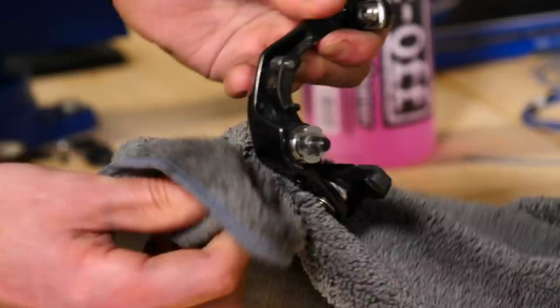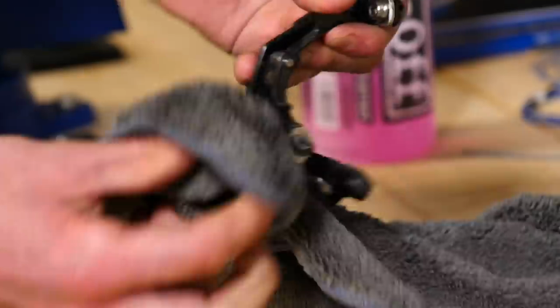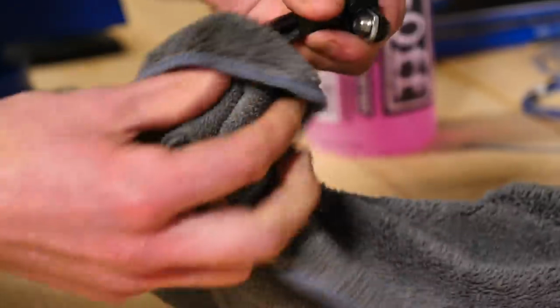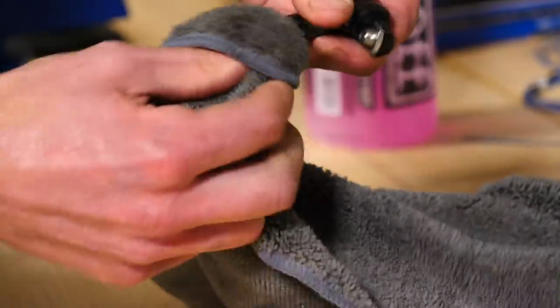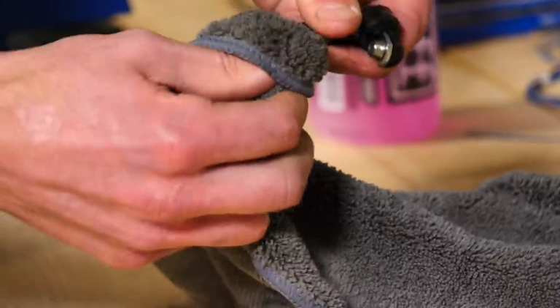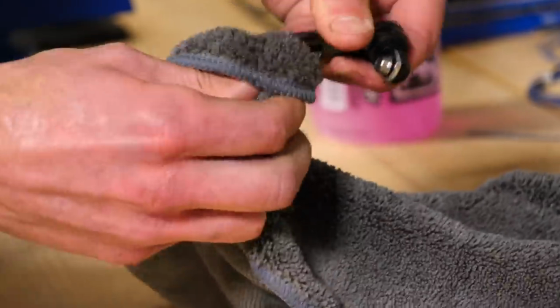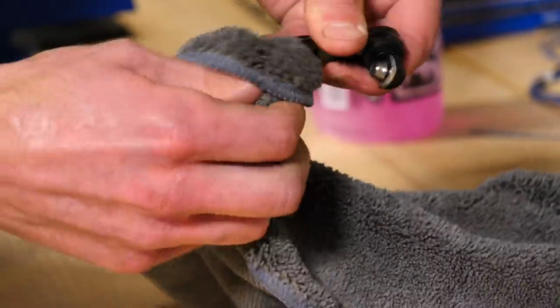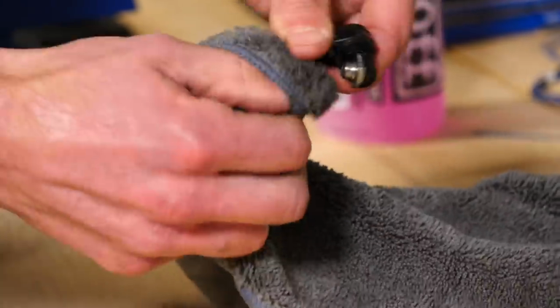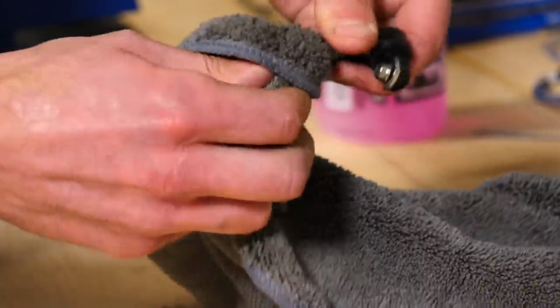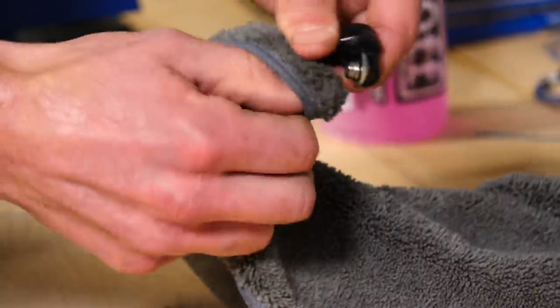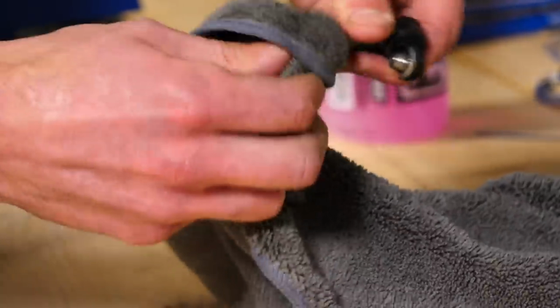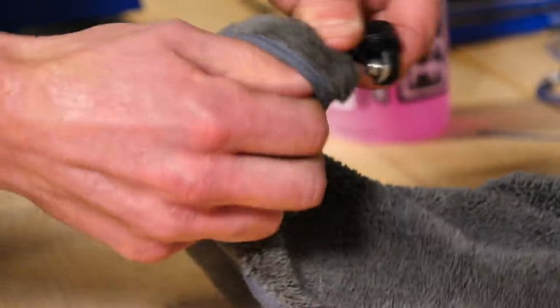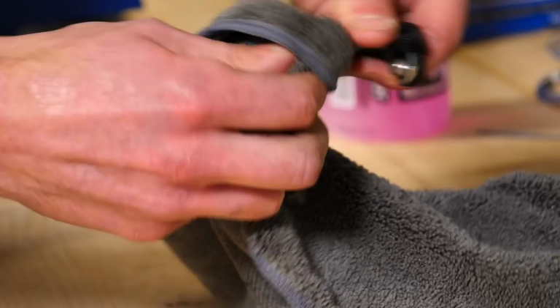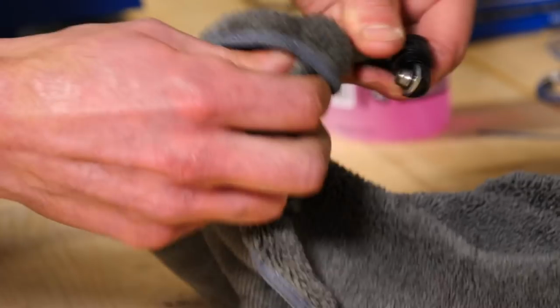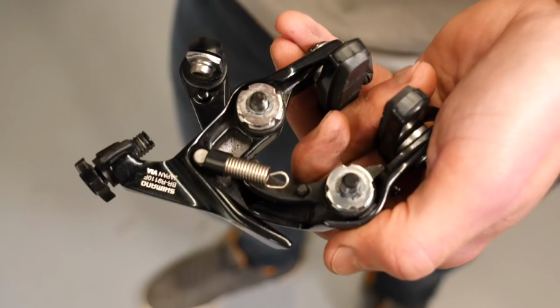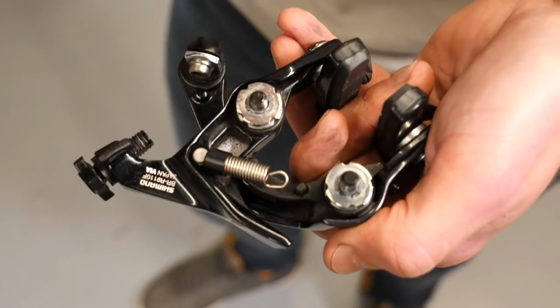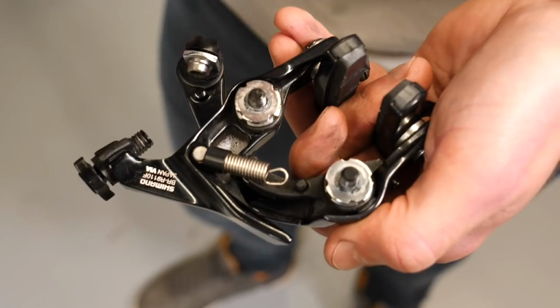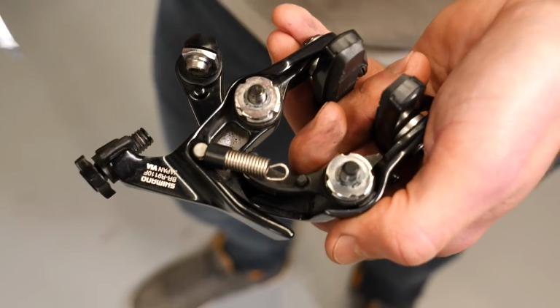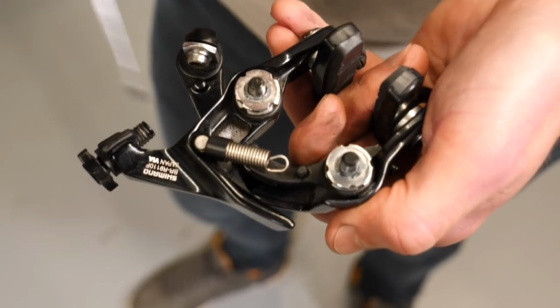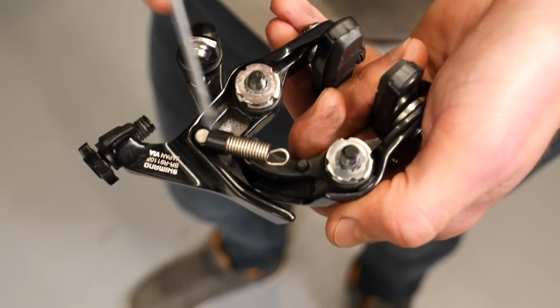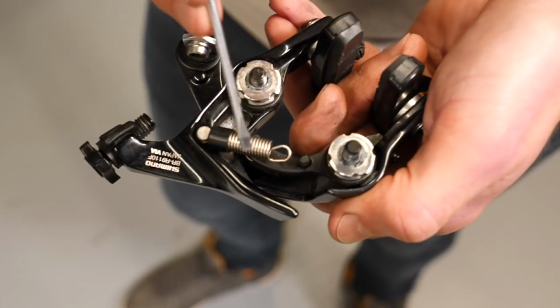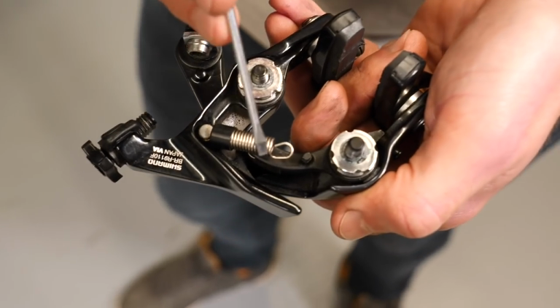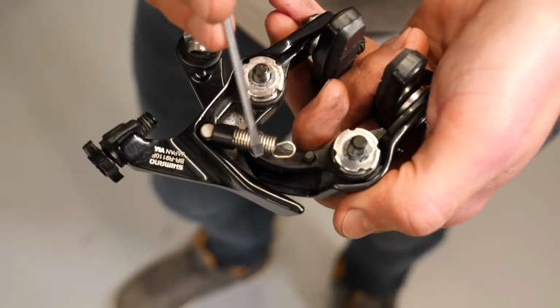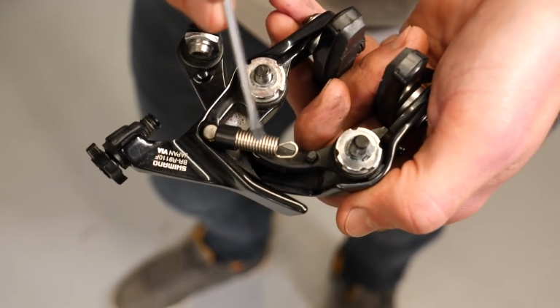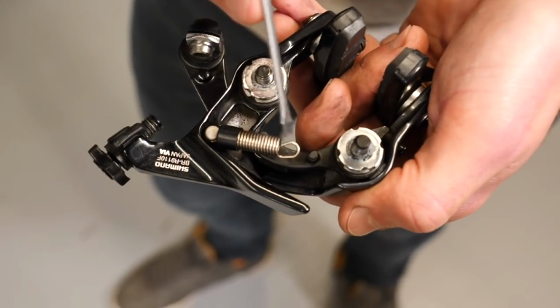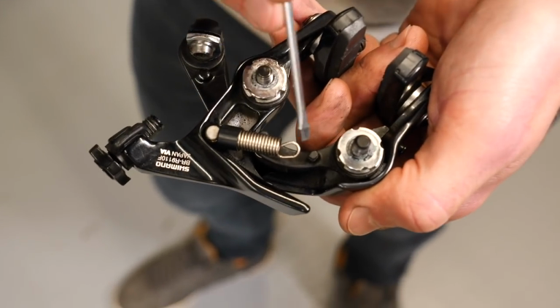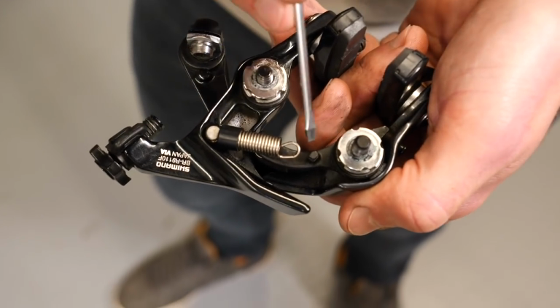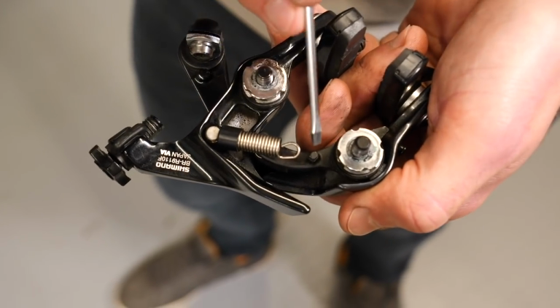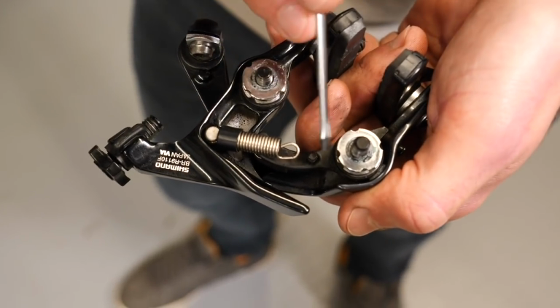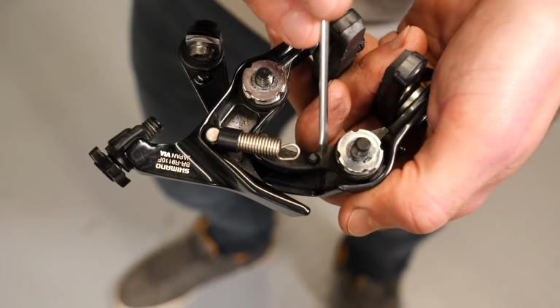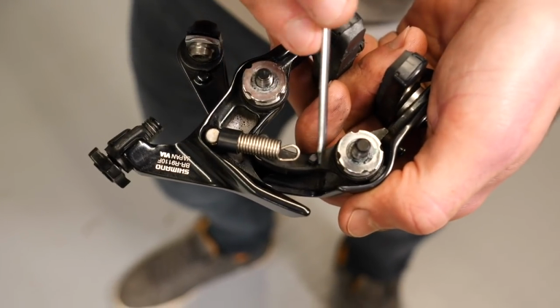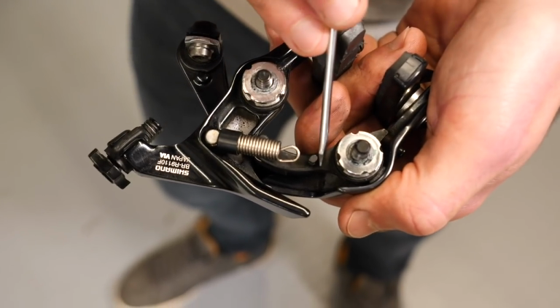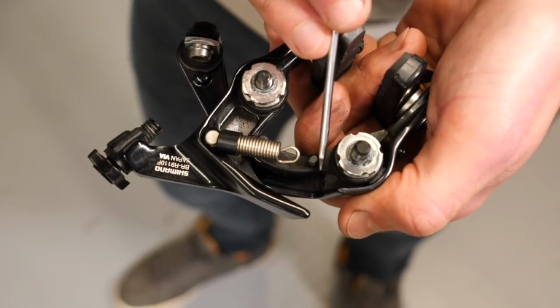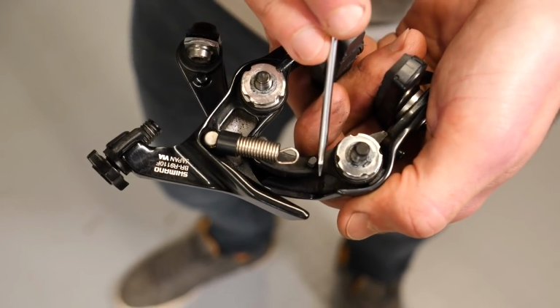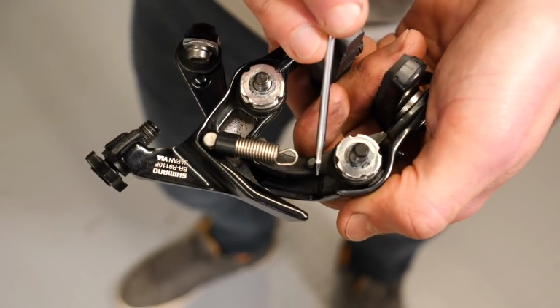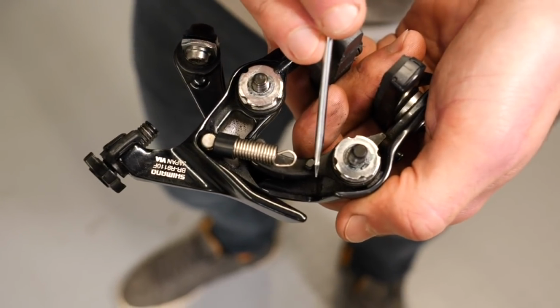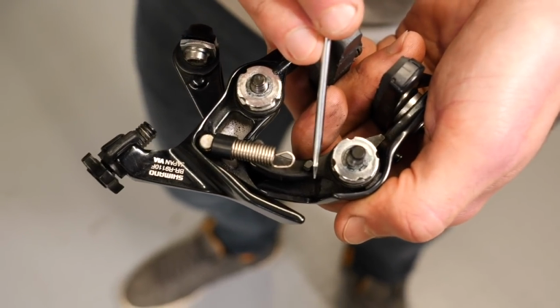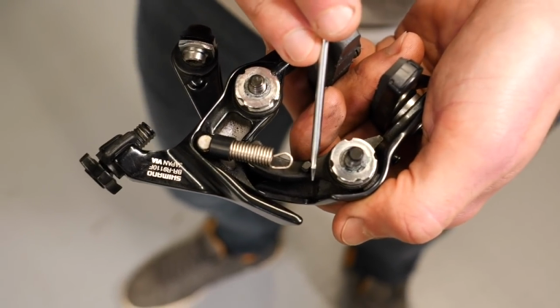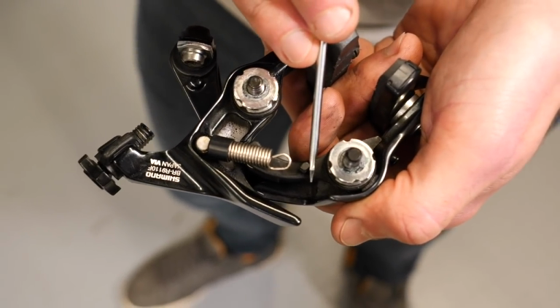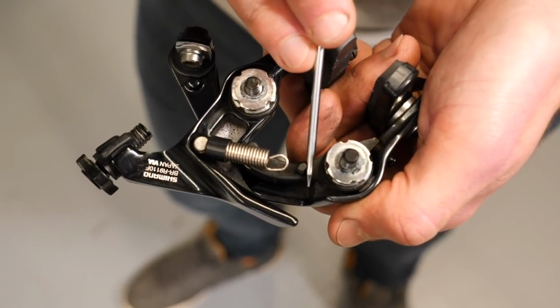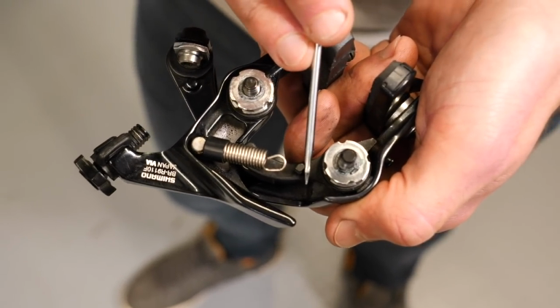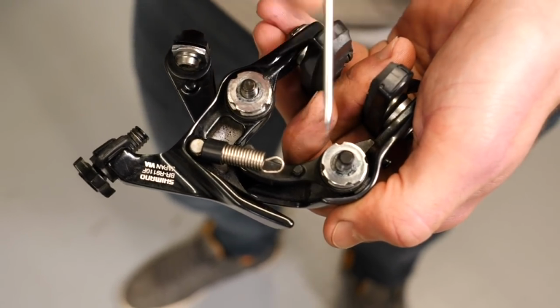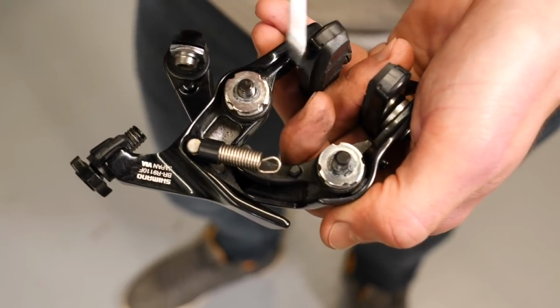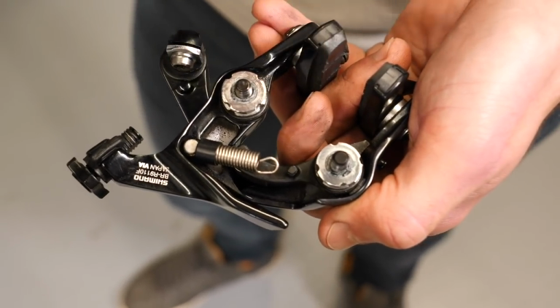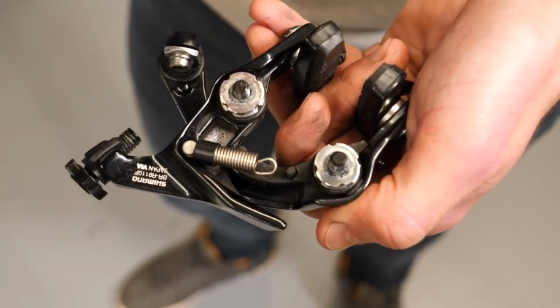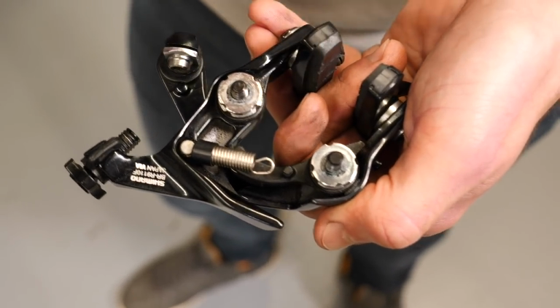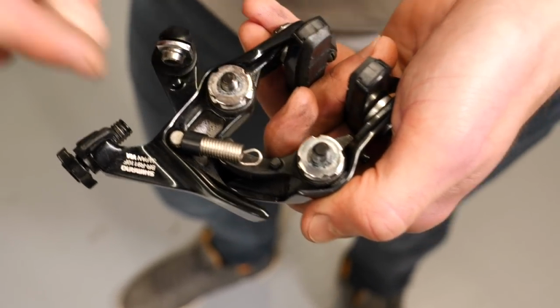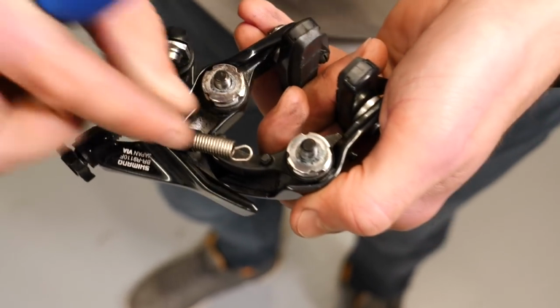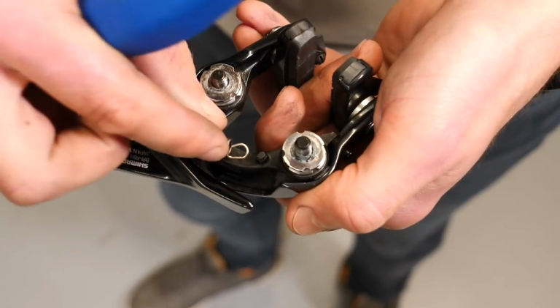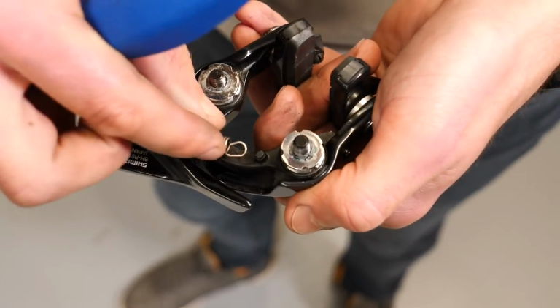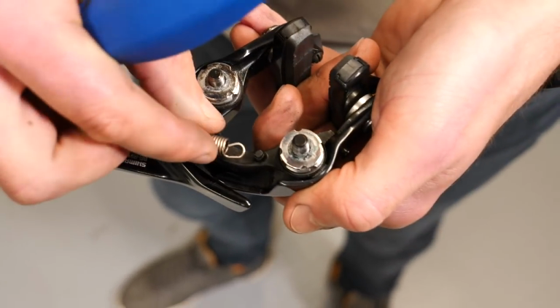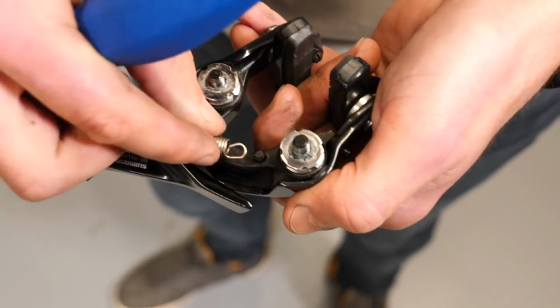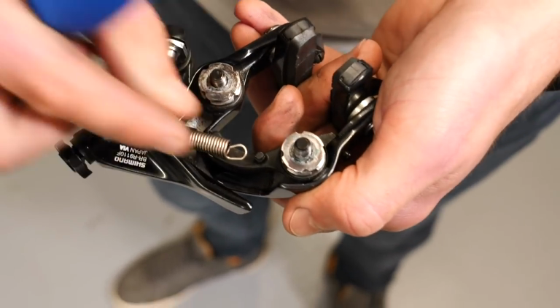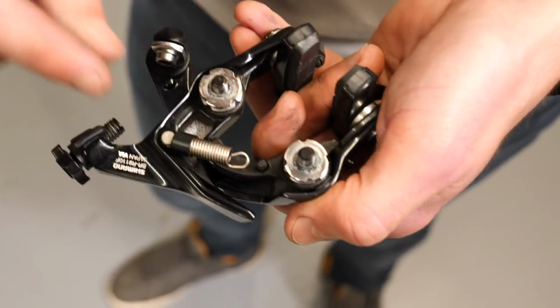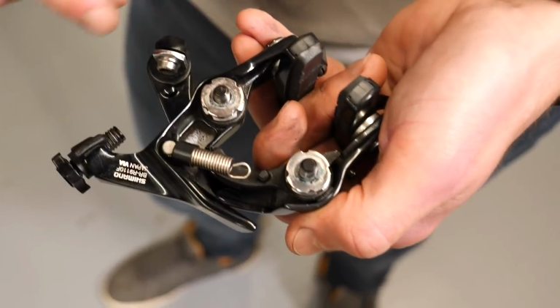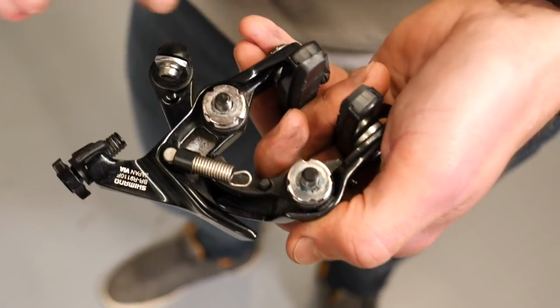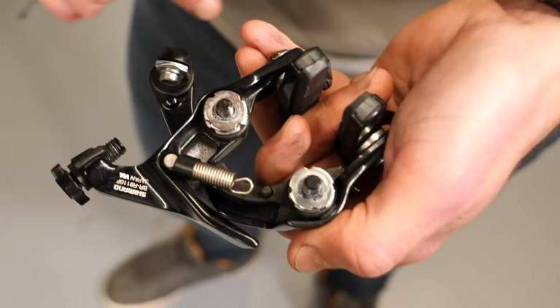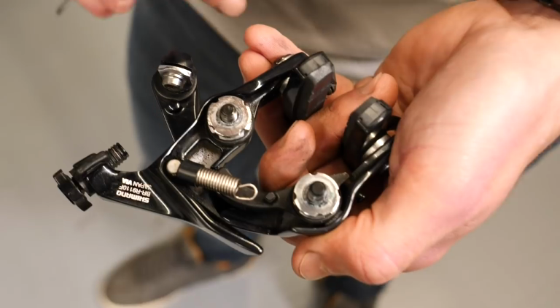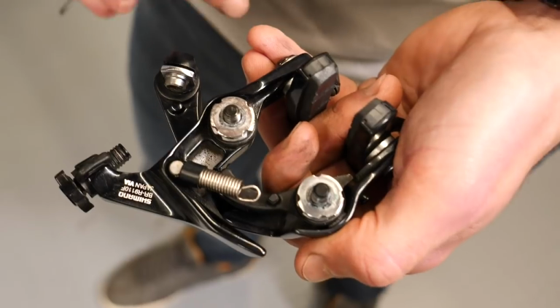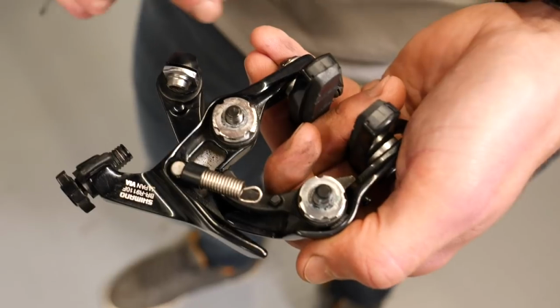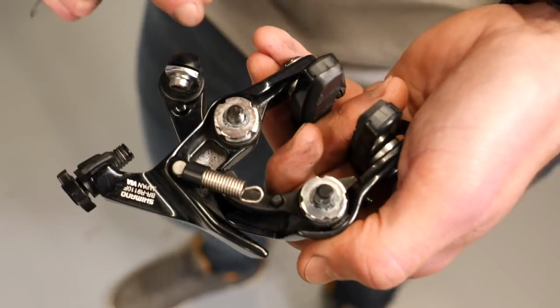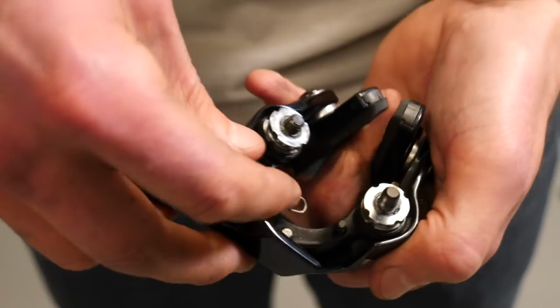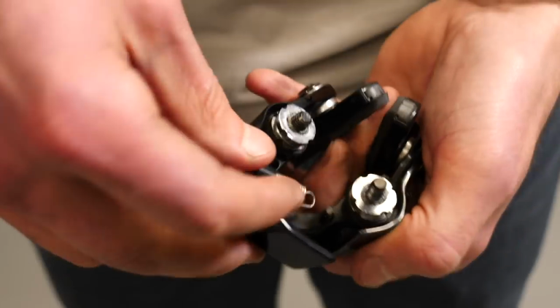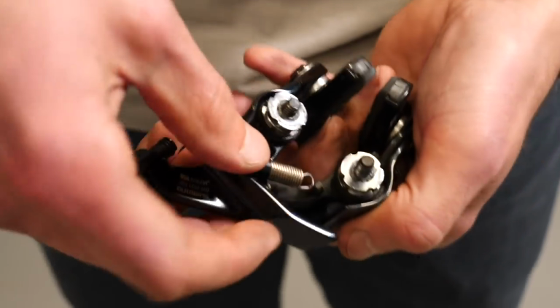If, like me, when you're cleaning the caliper the spring comes unhooked from this little pivot point here, we can then carefully reattach that together now.